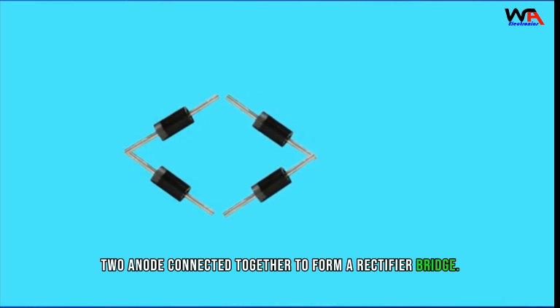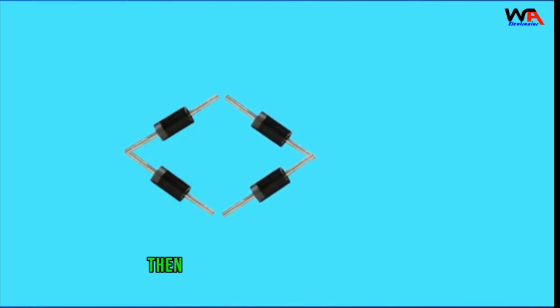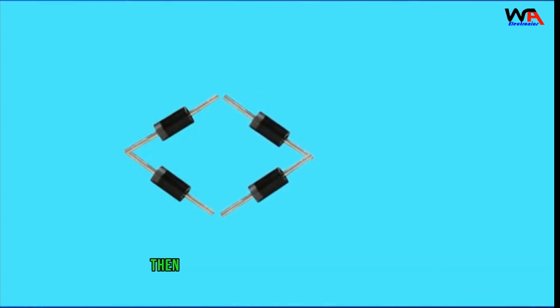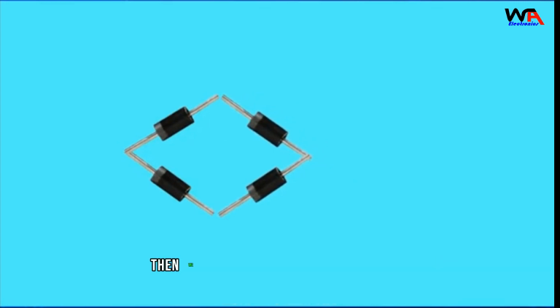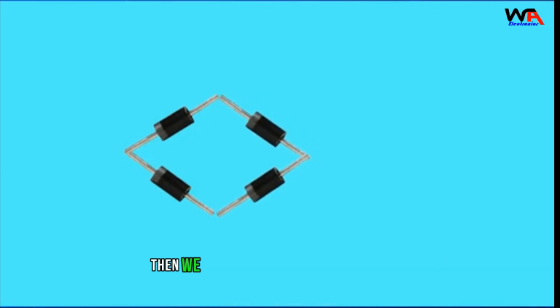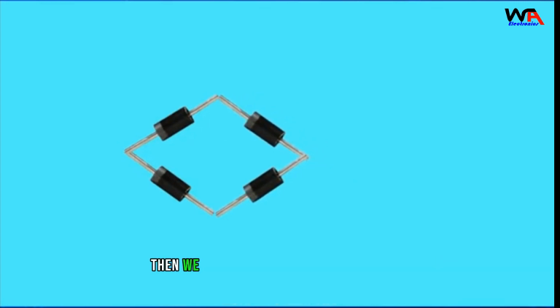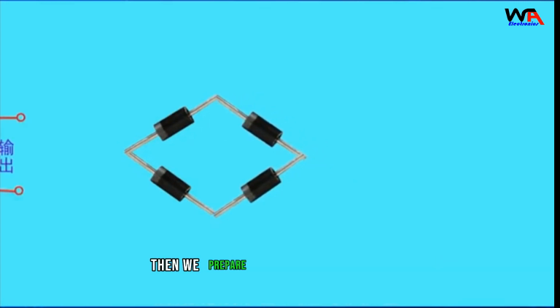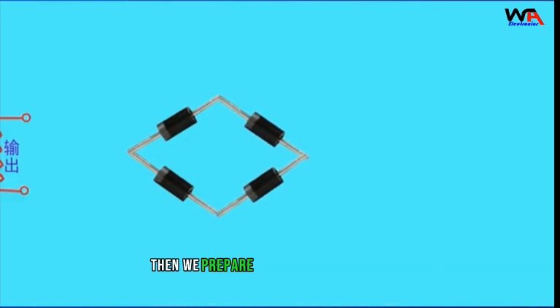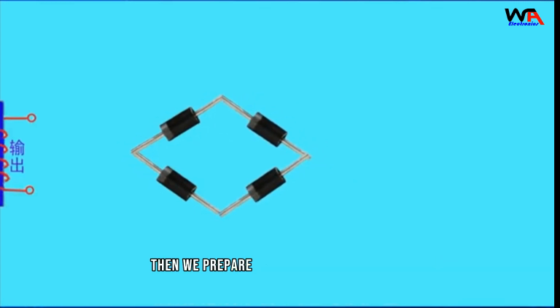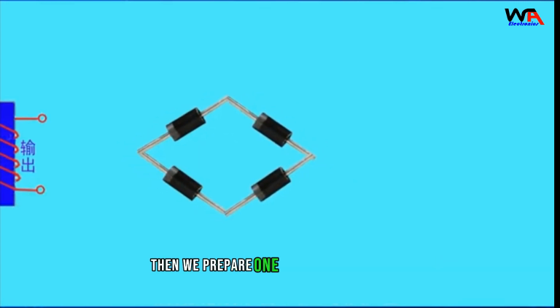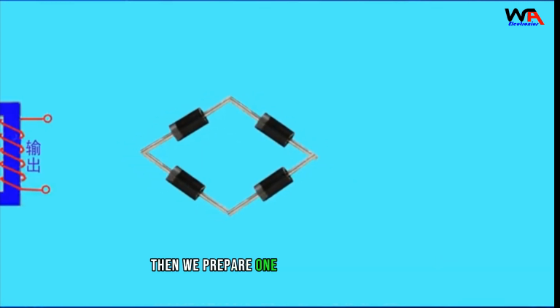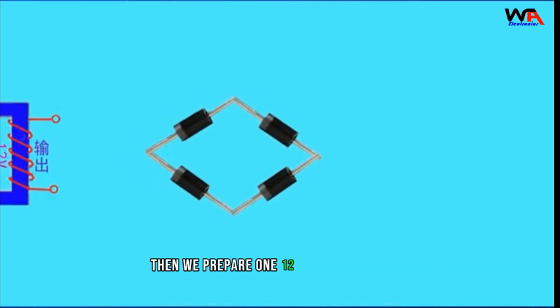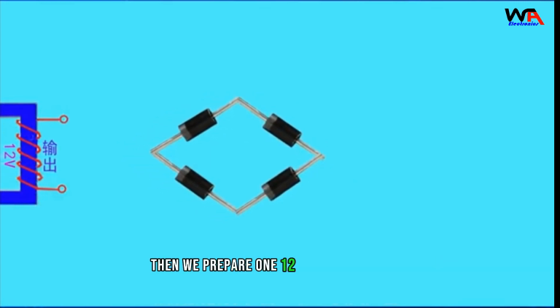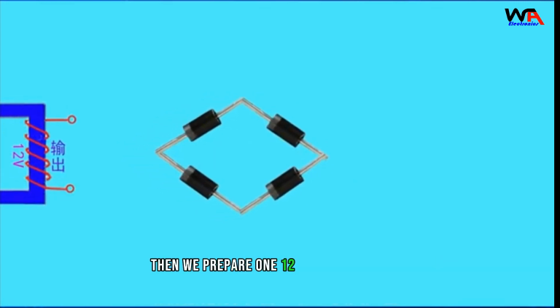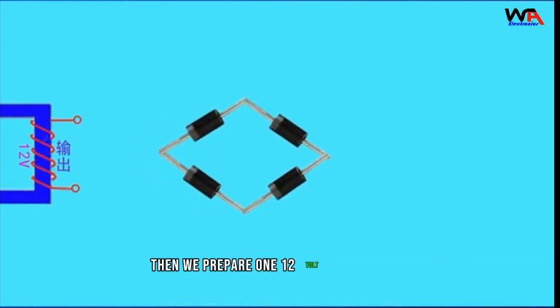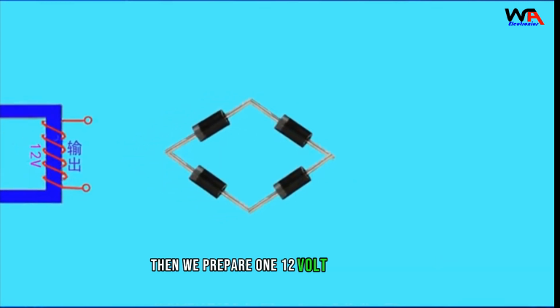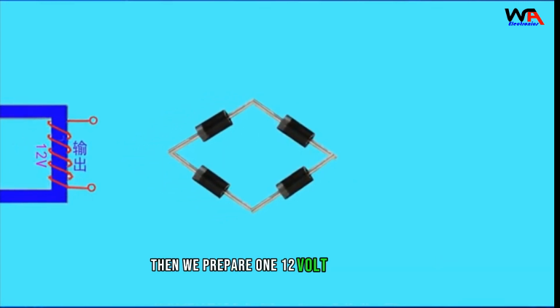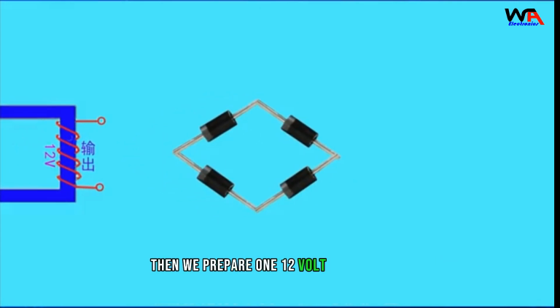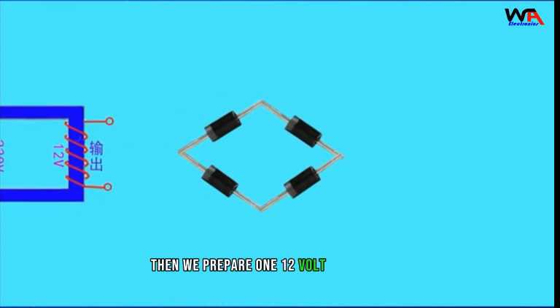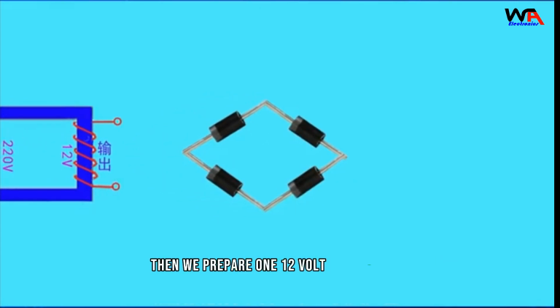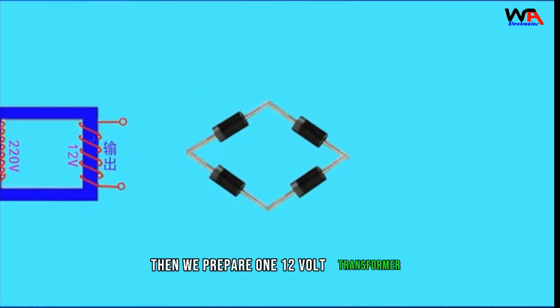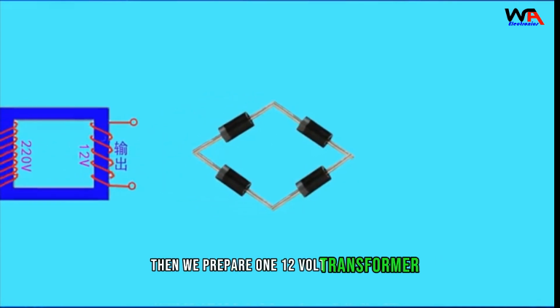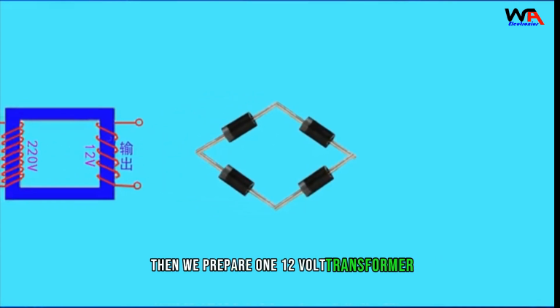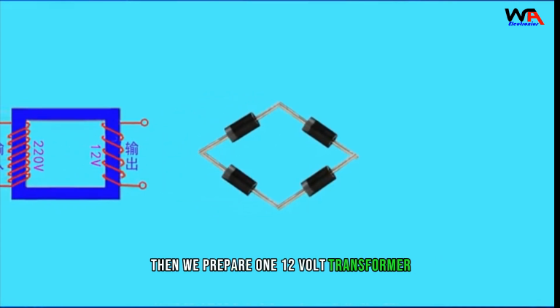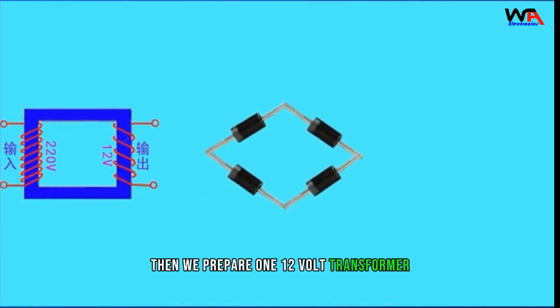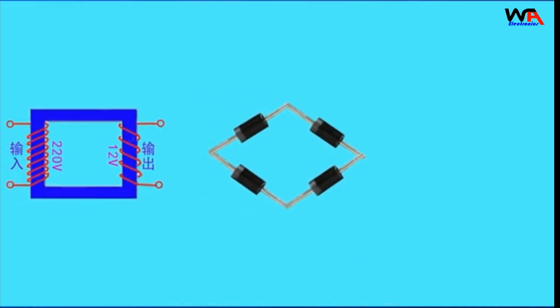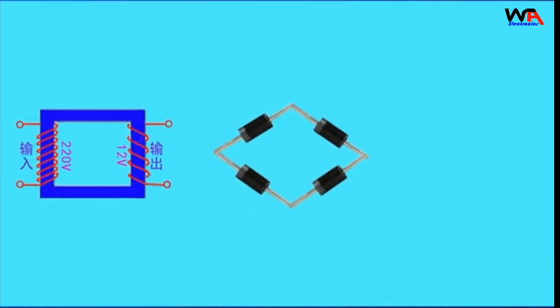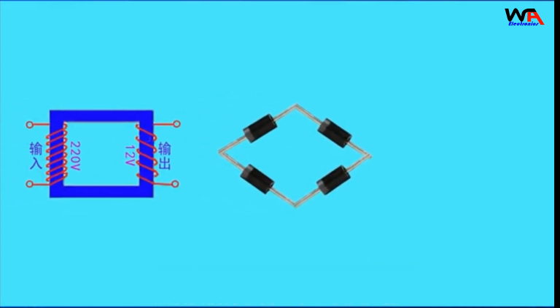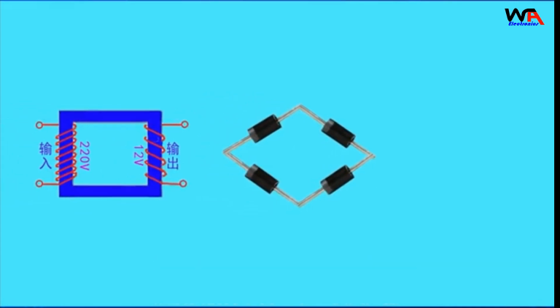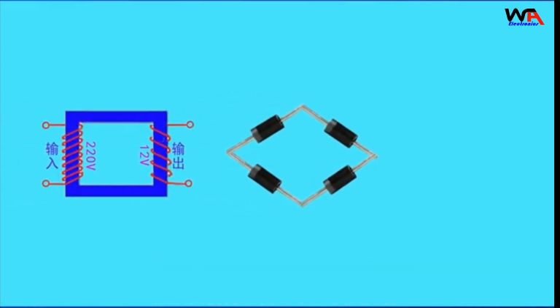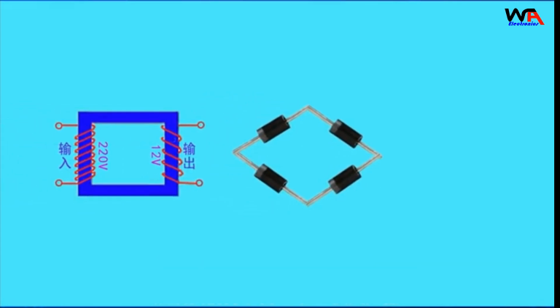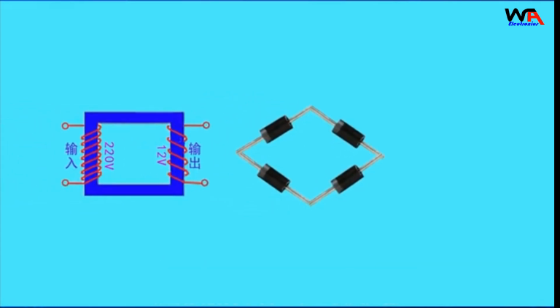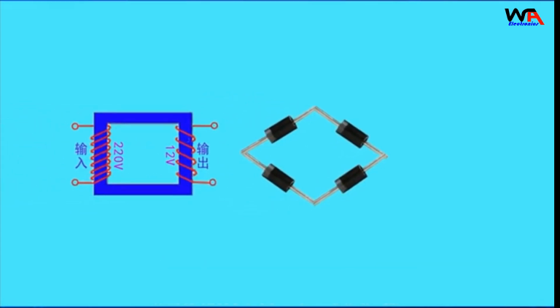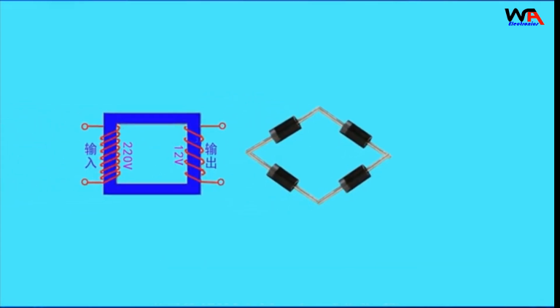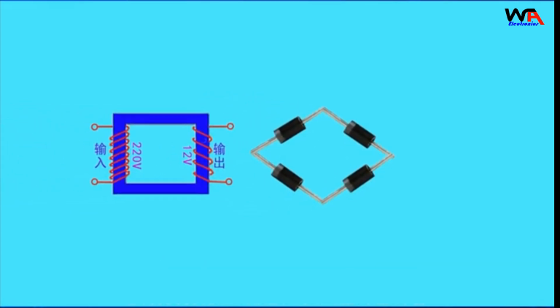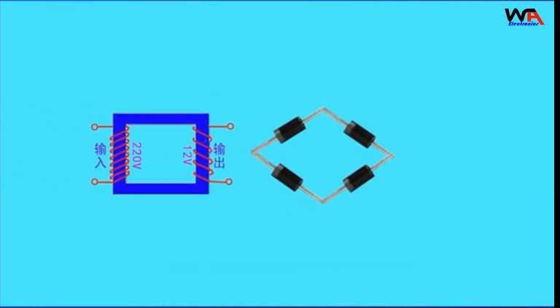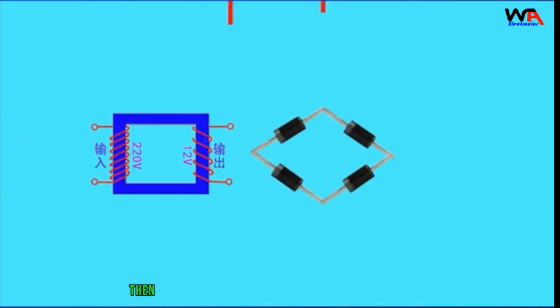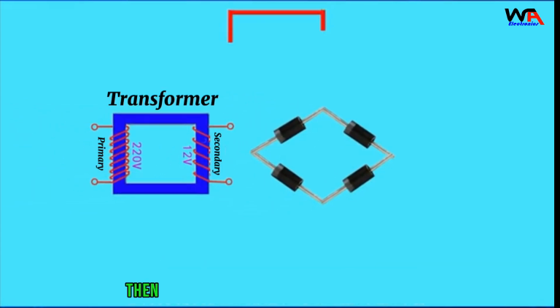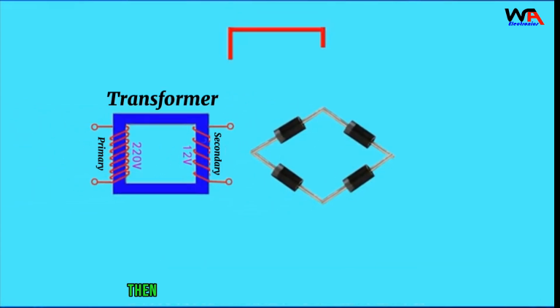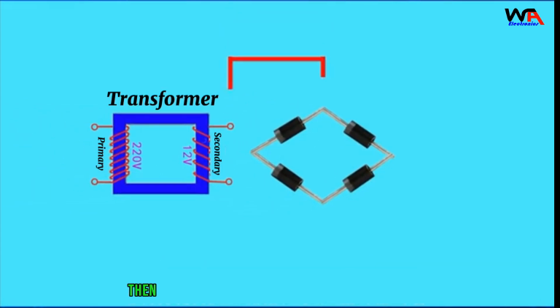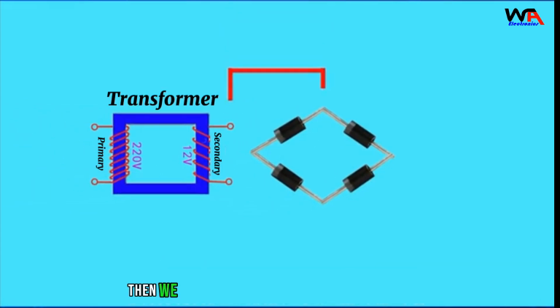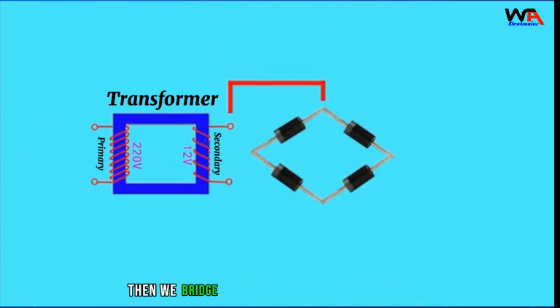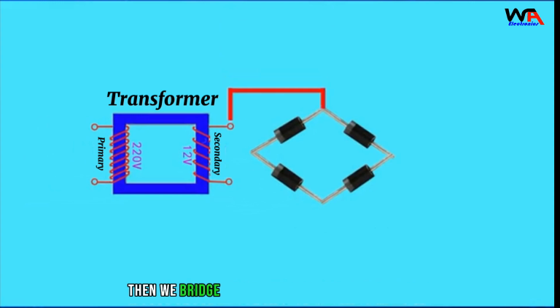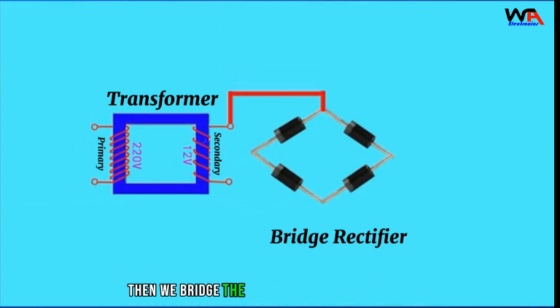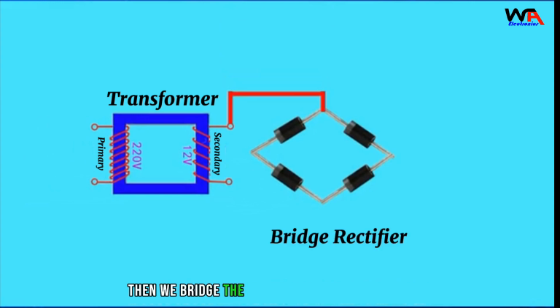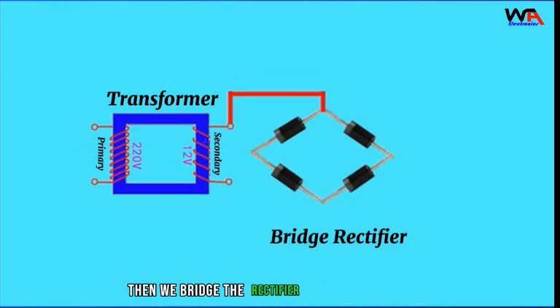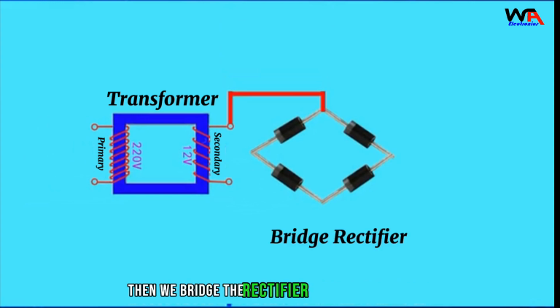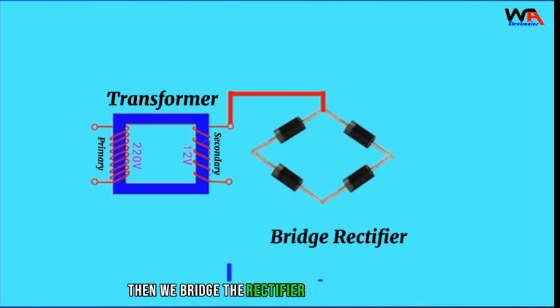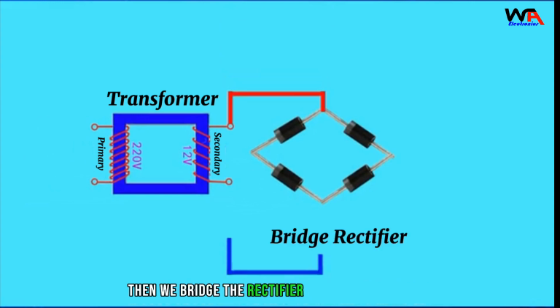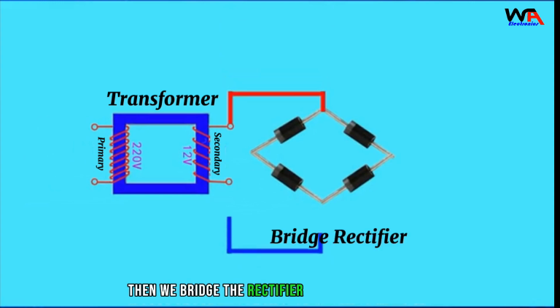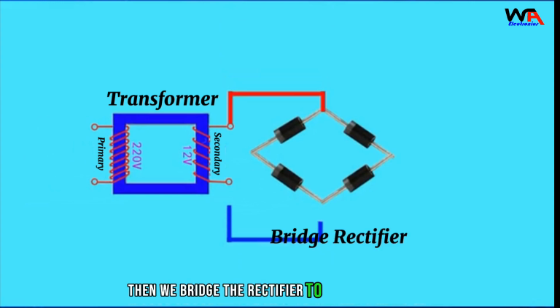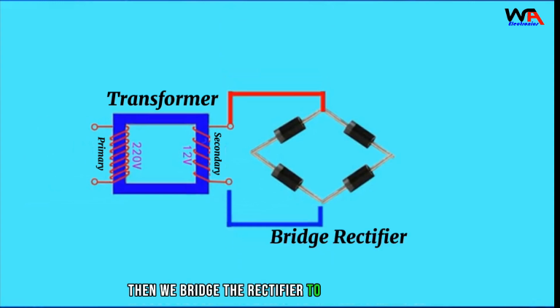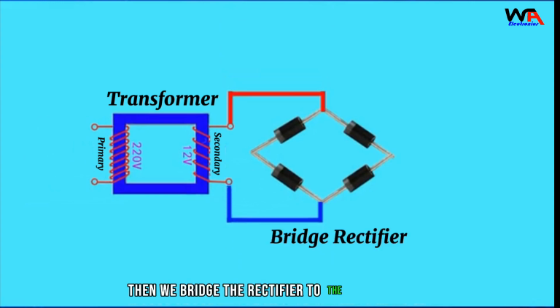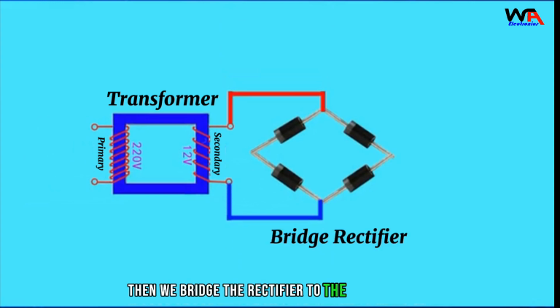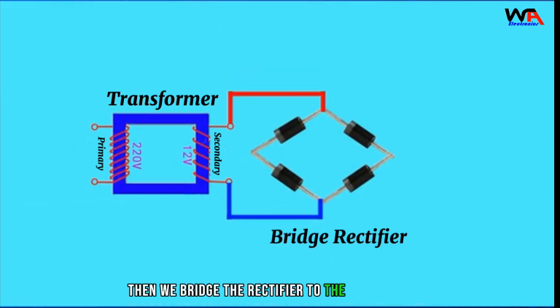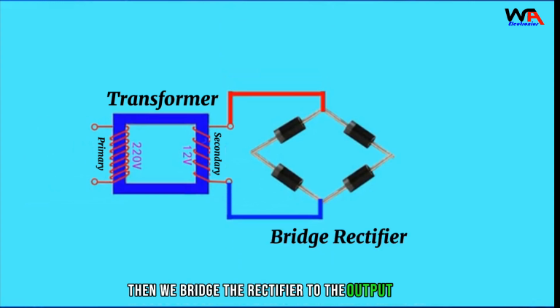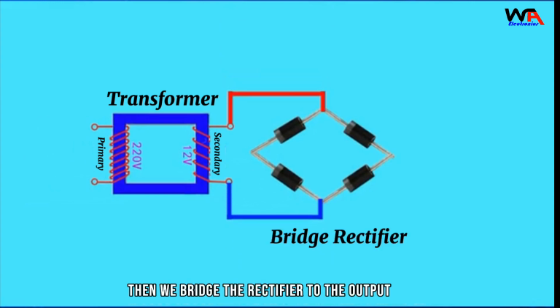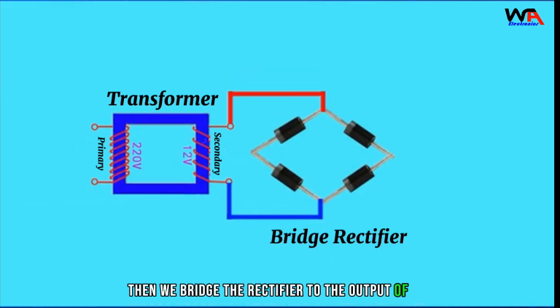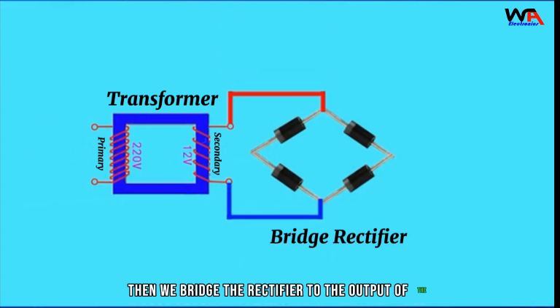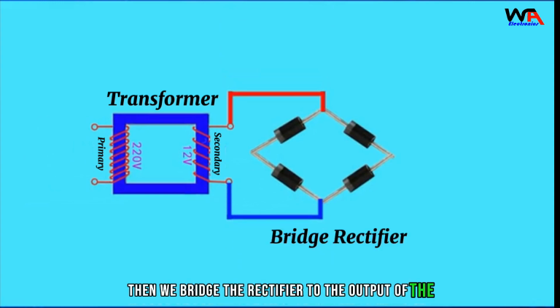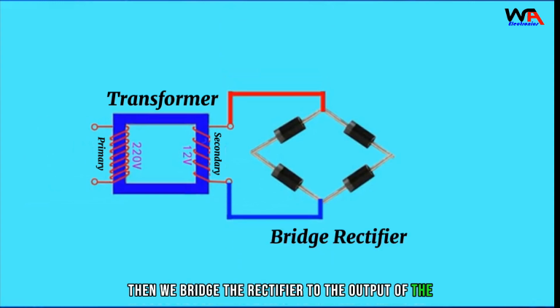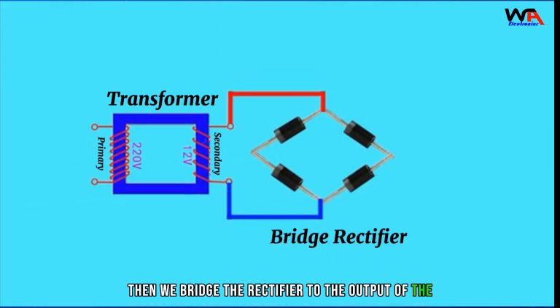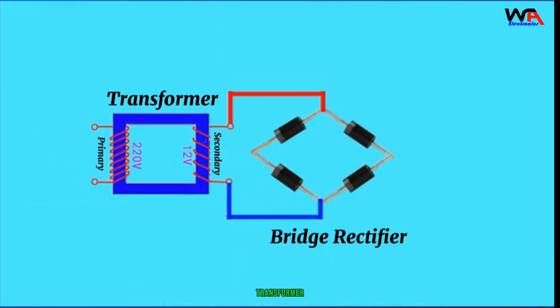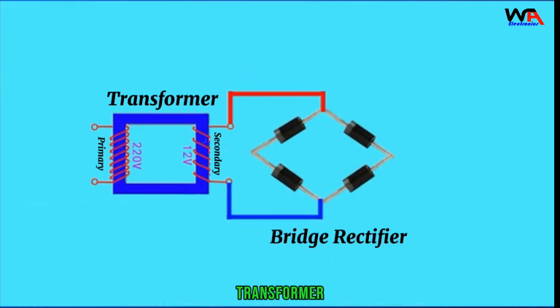Then we prepare one 12-volt transformer. Then we bridge the rectifier to the output of the transformer.